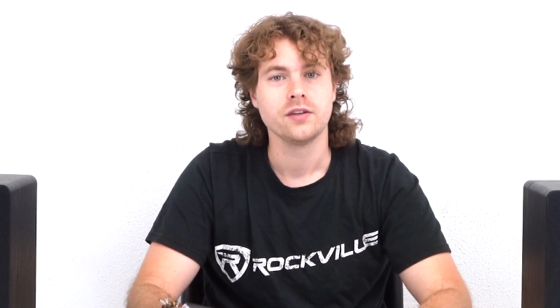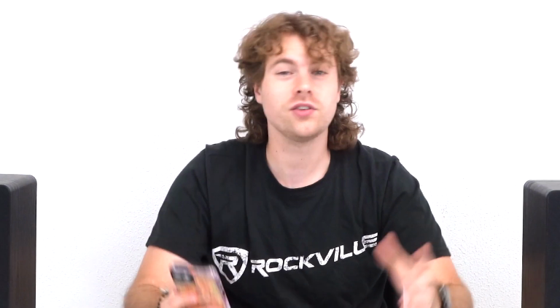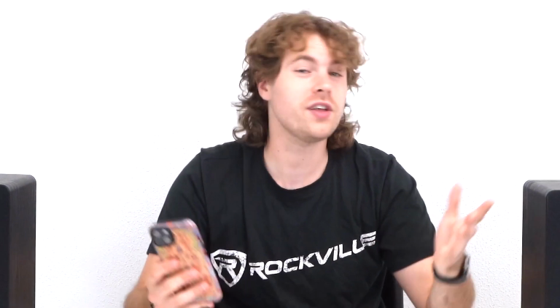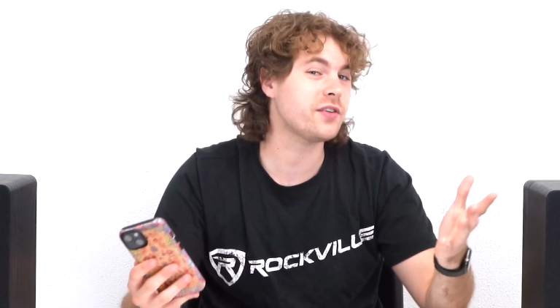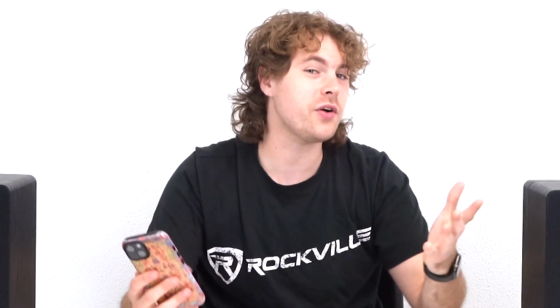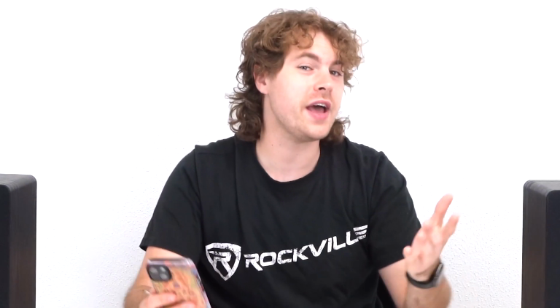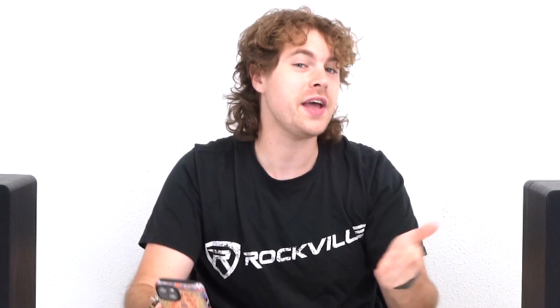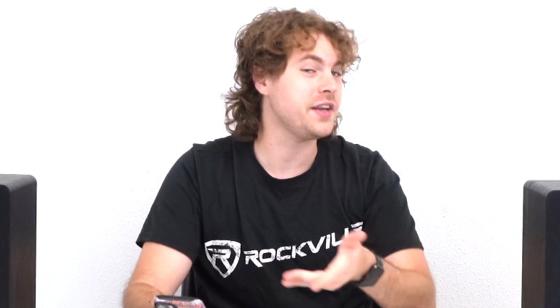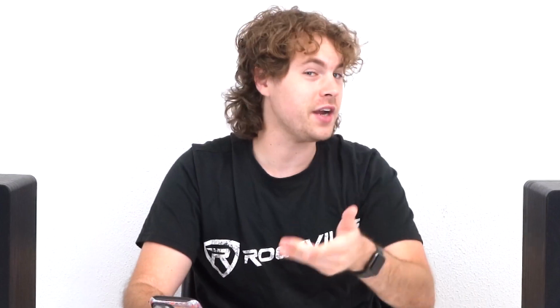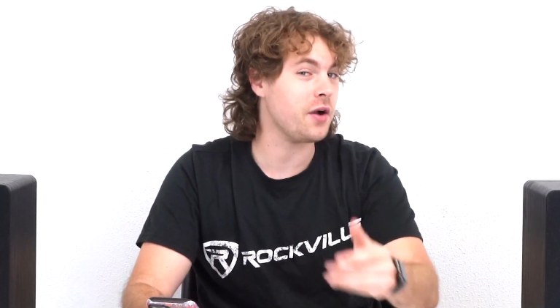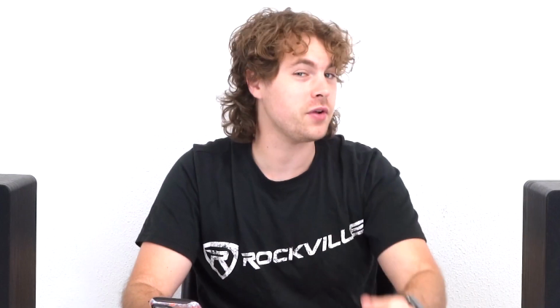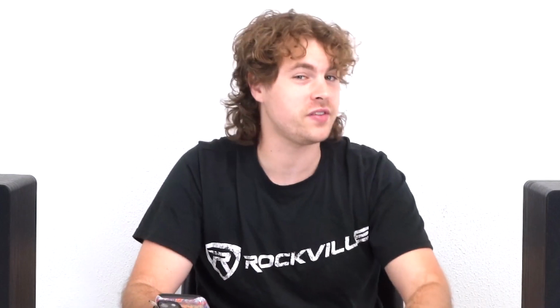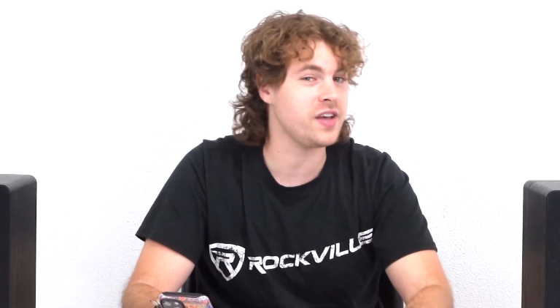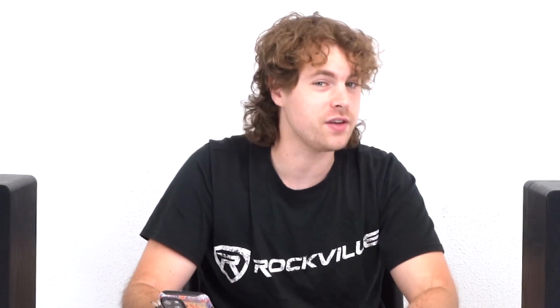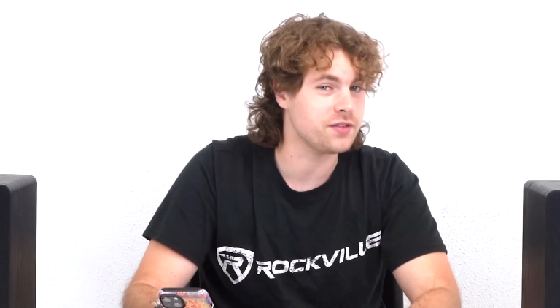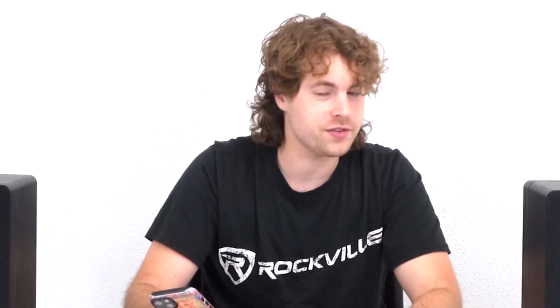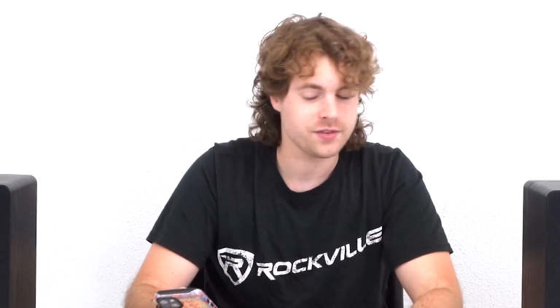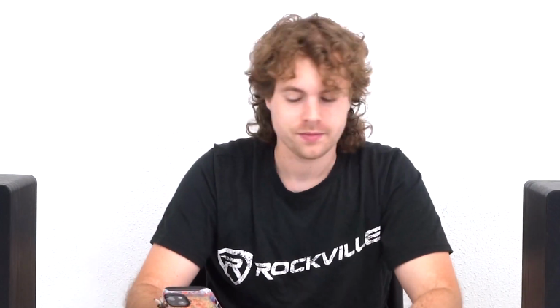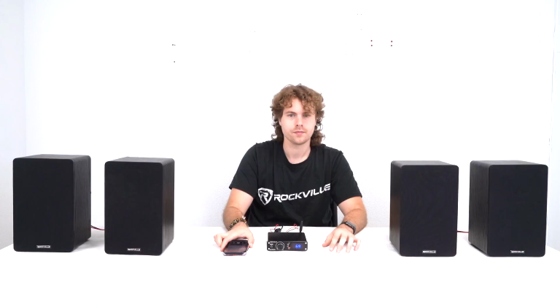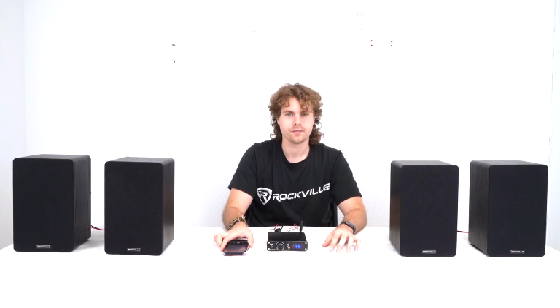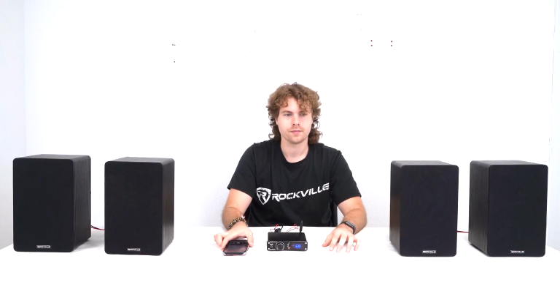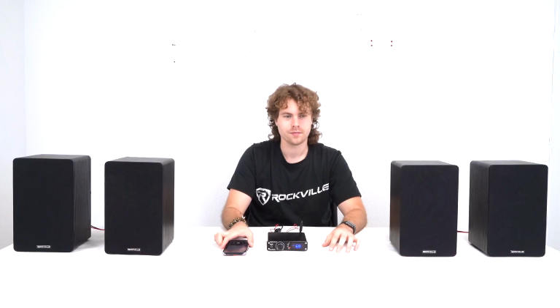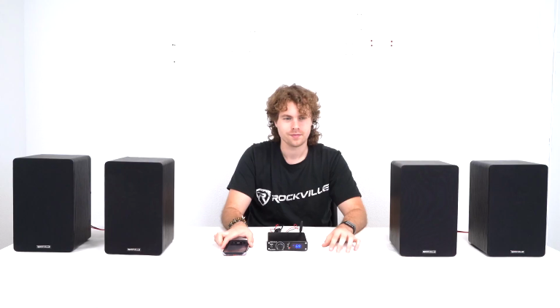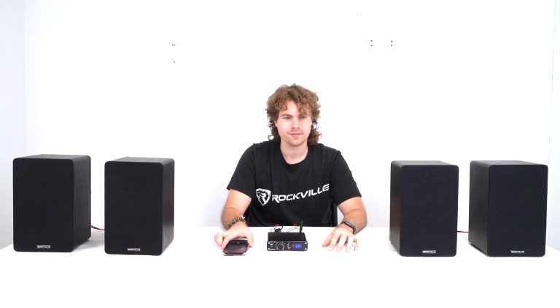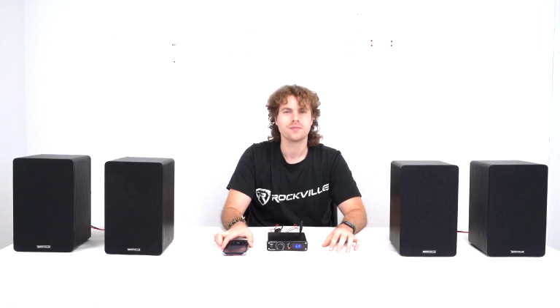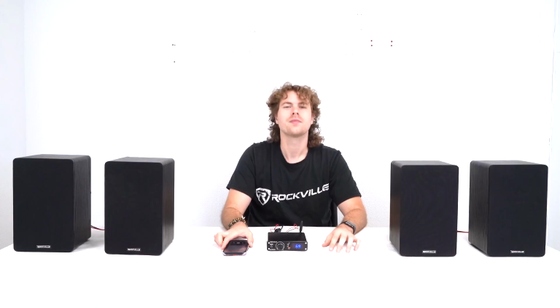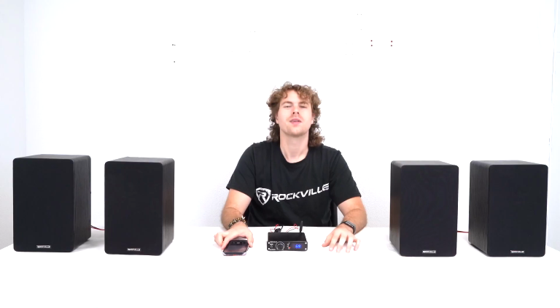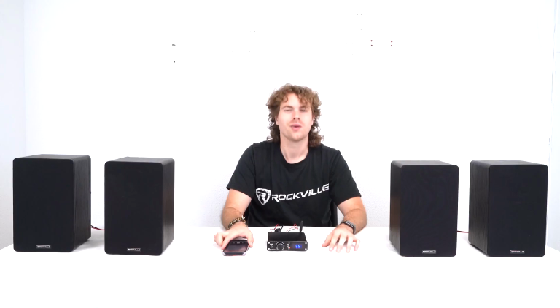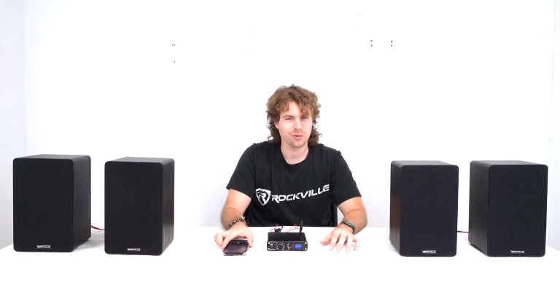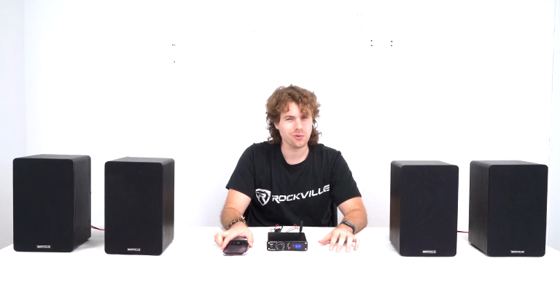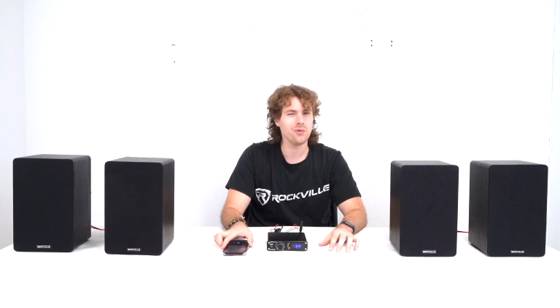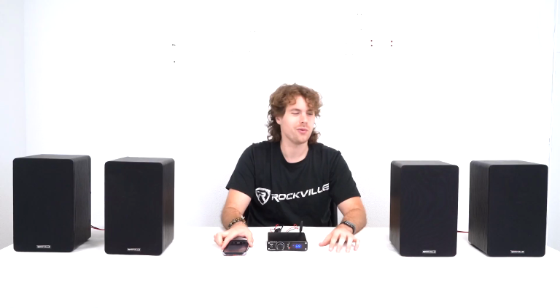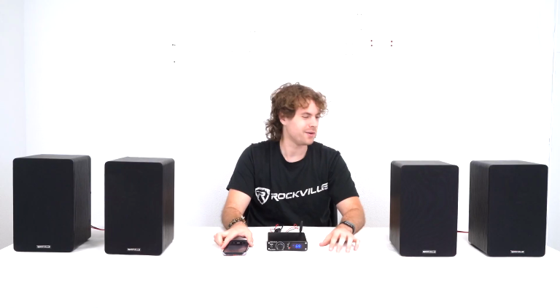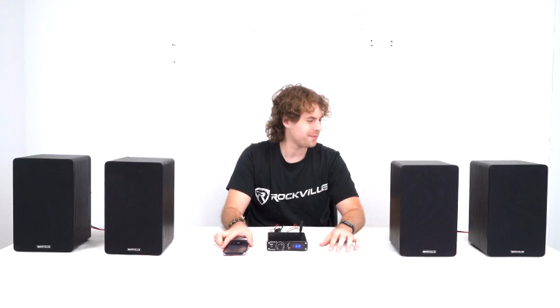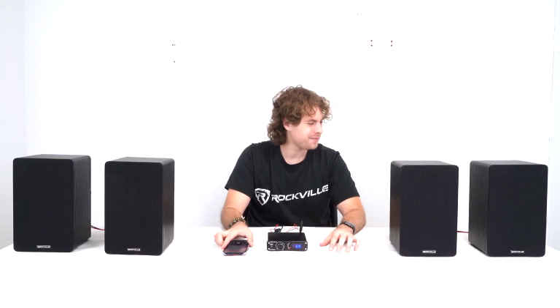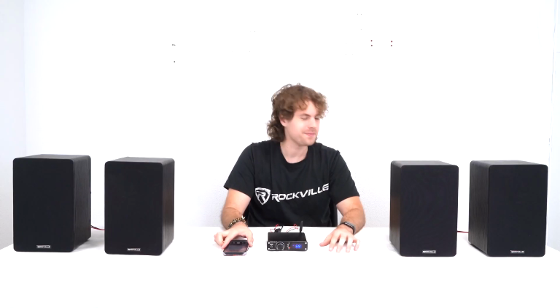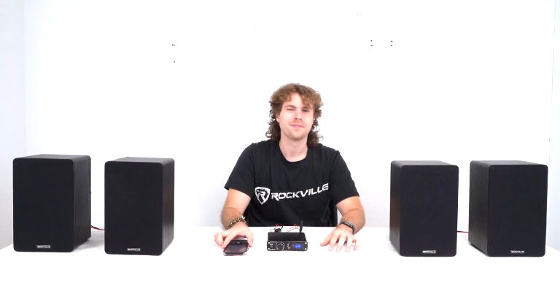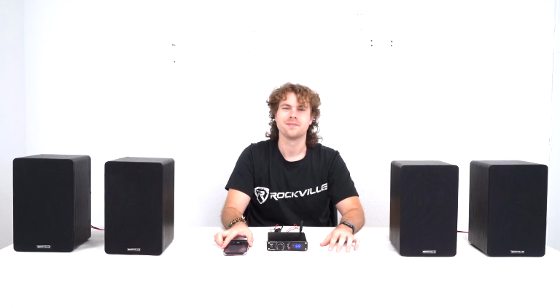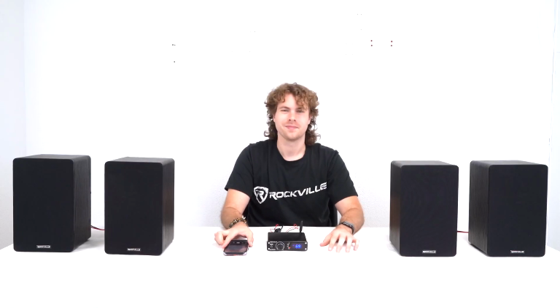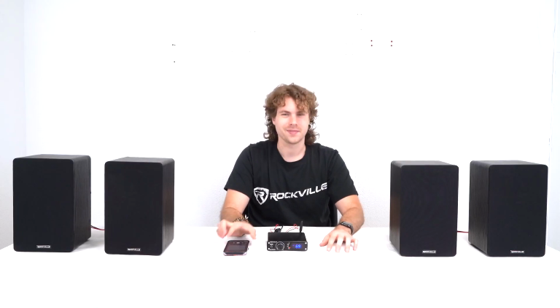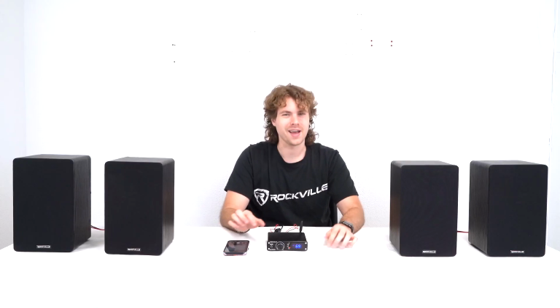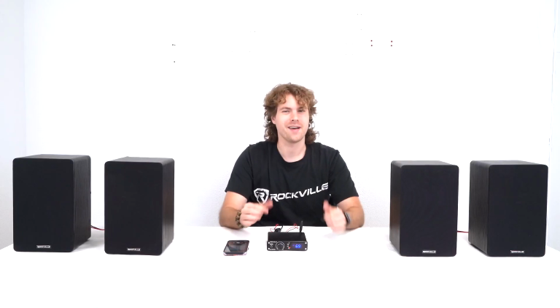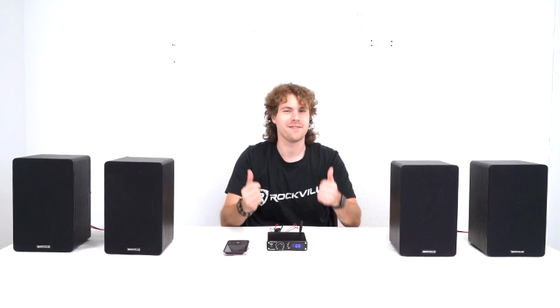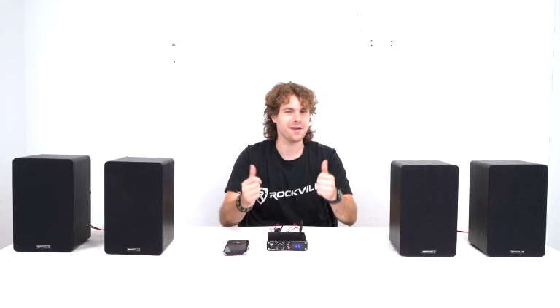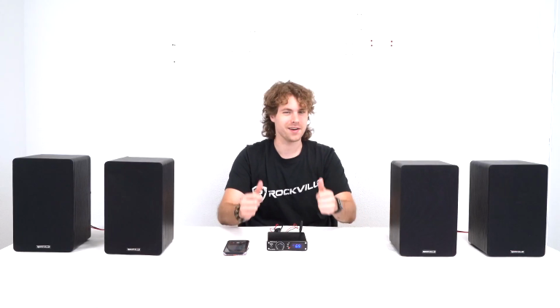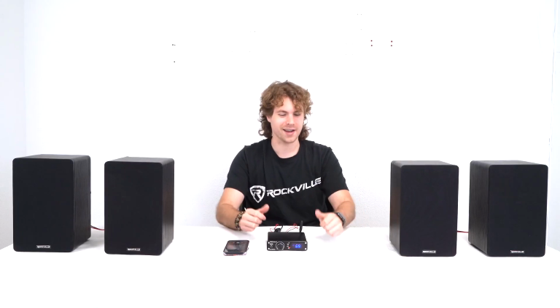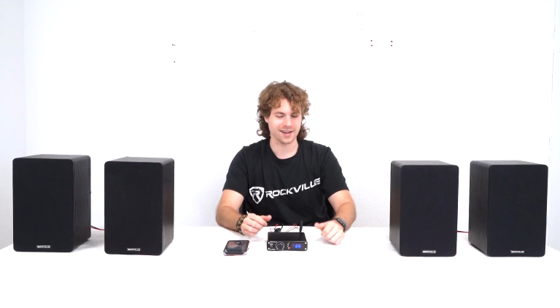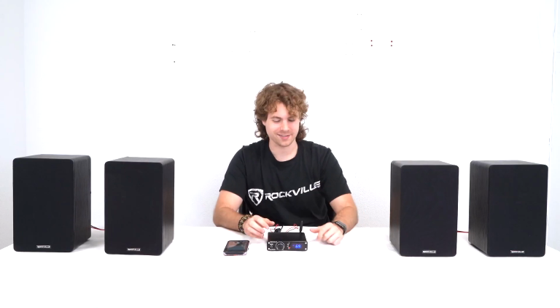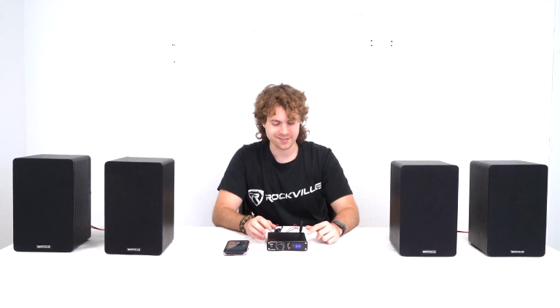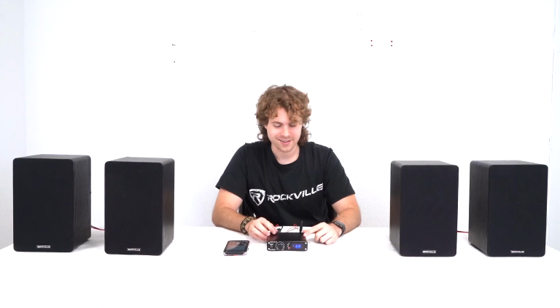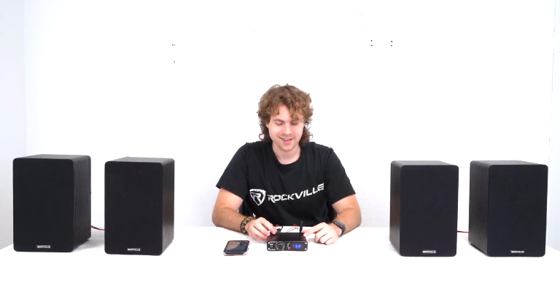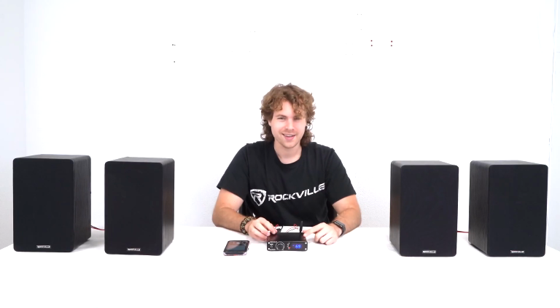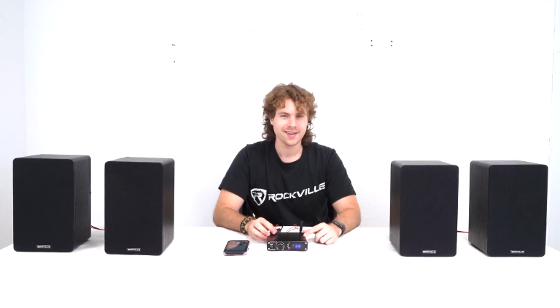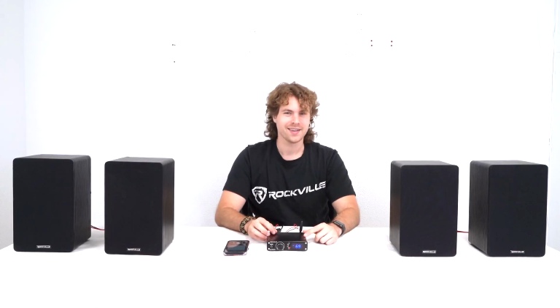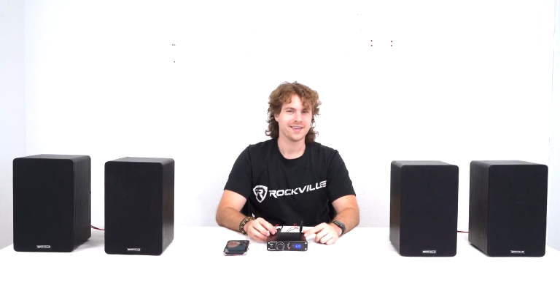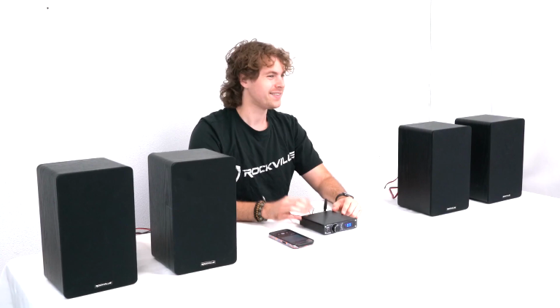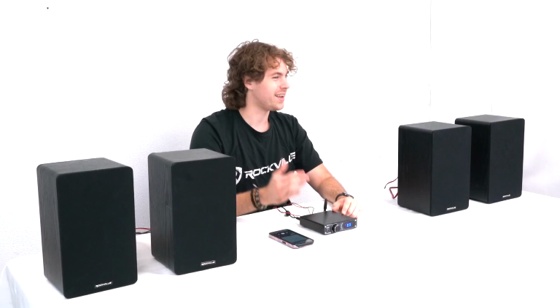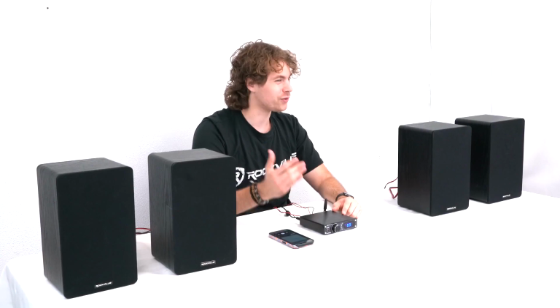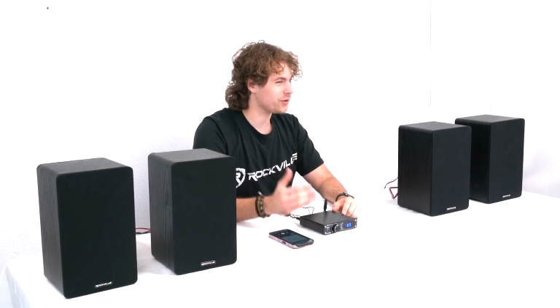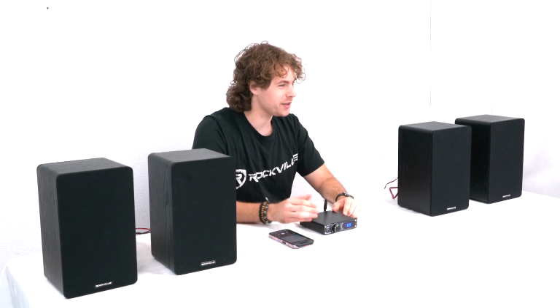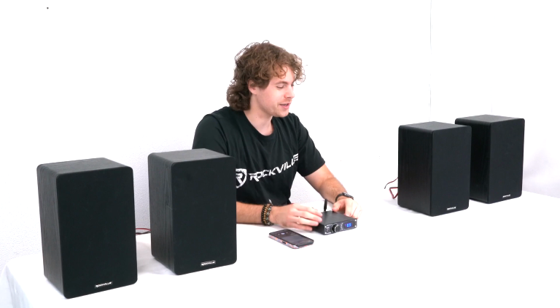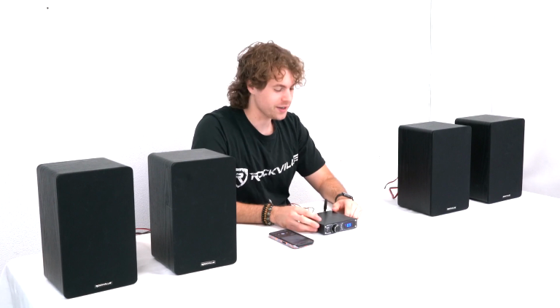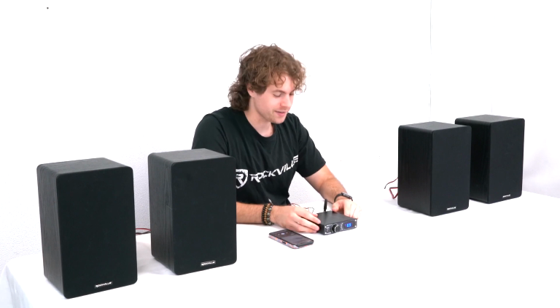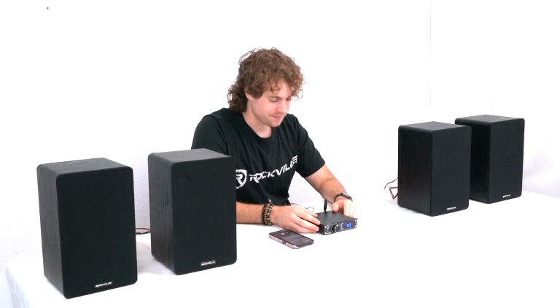So let's go ahead and hear how it sounds. Yeah, very nice. Sounds really good.